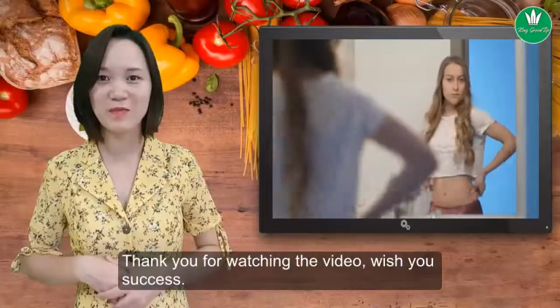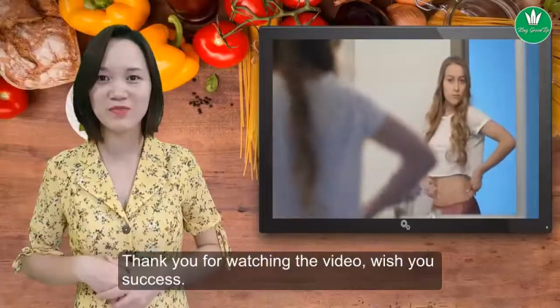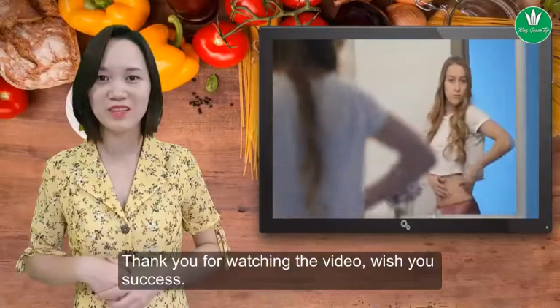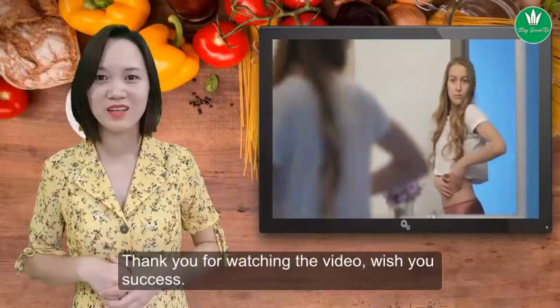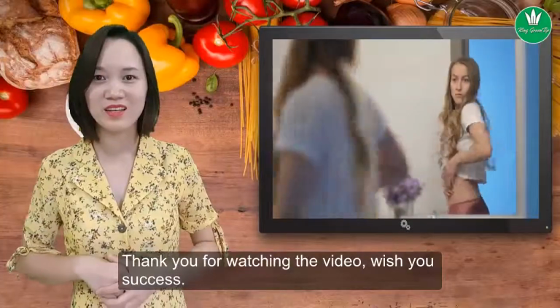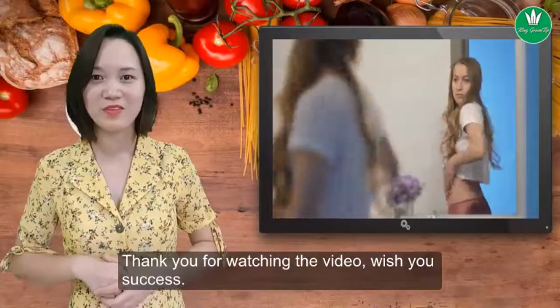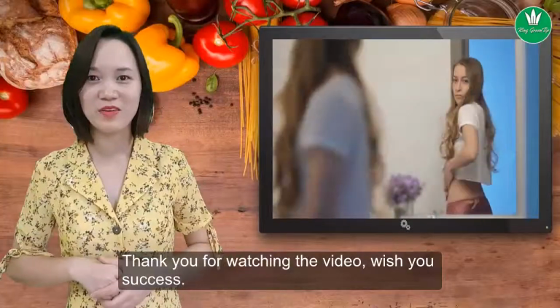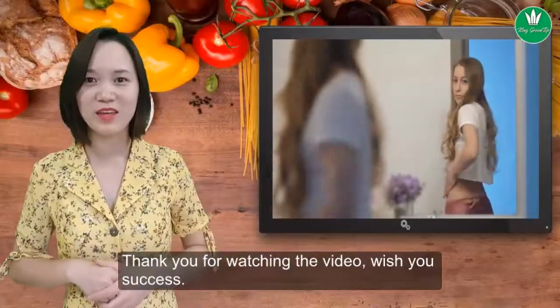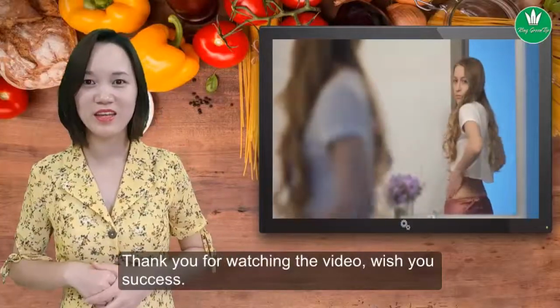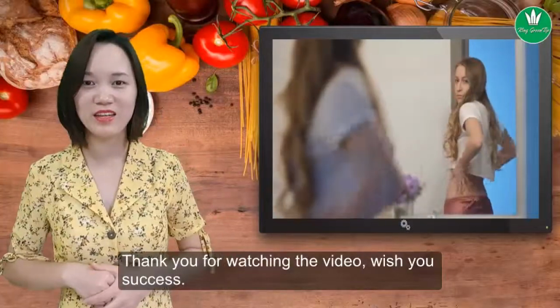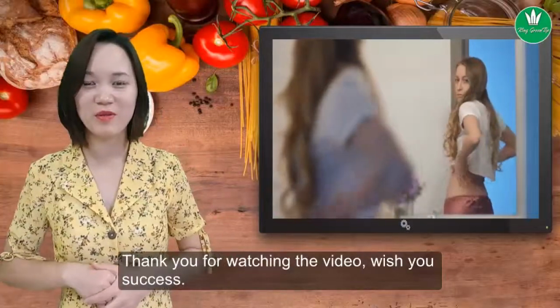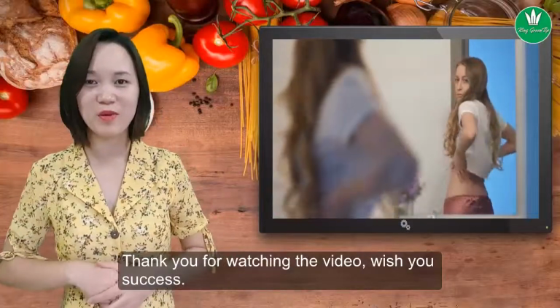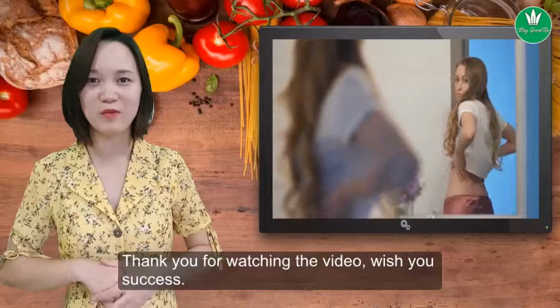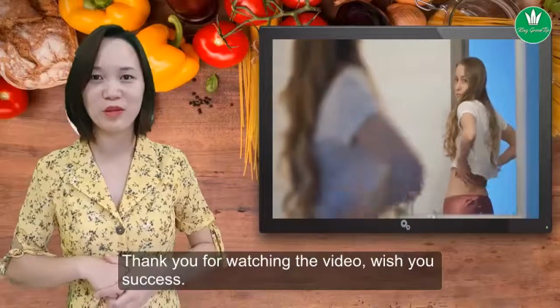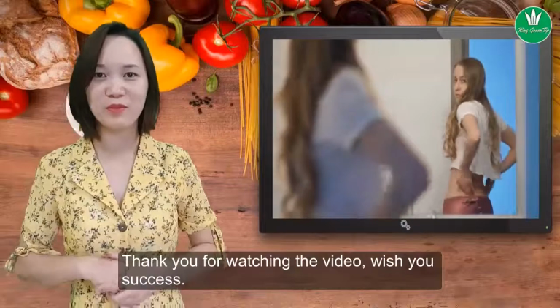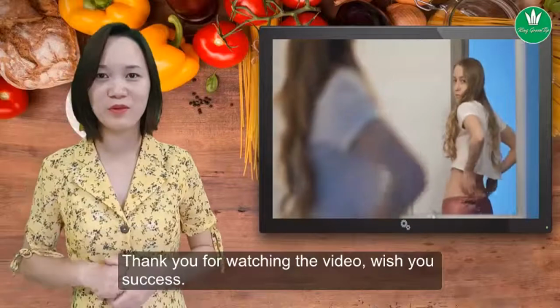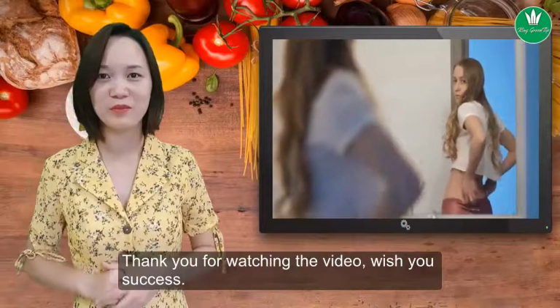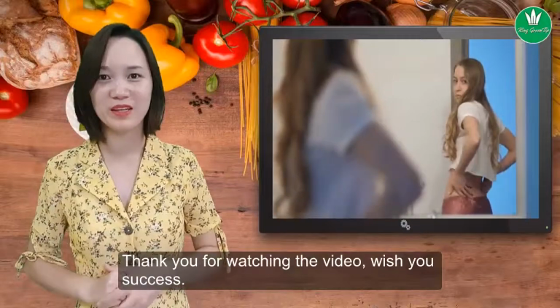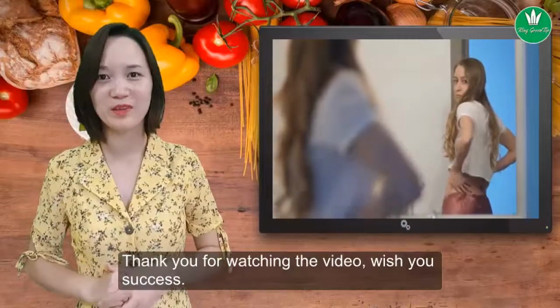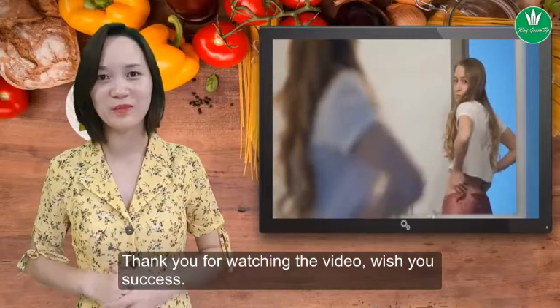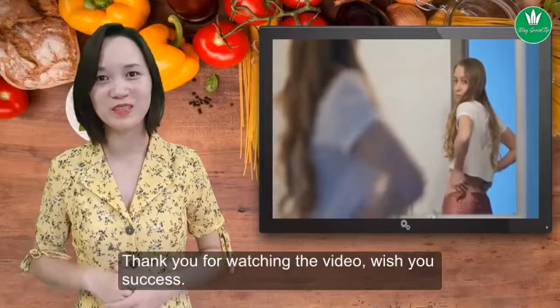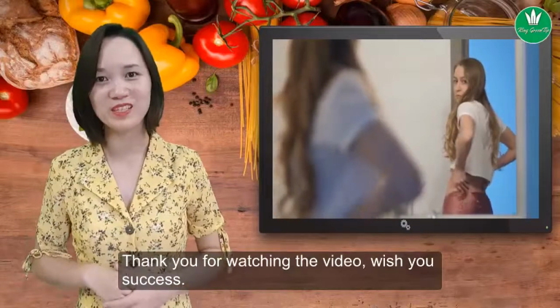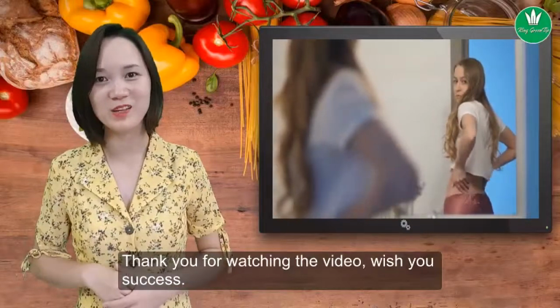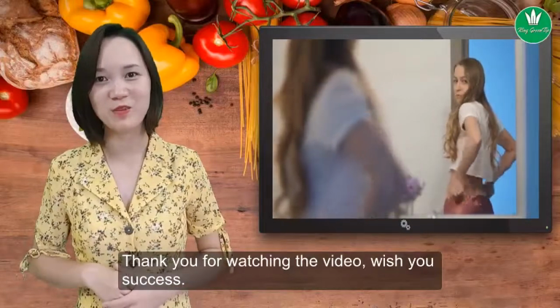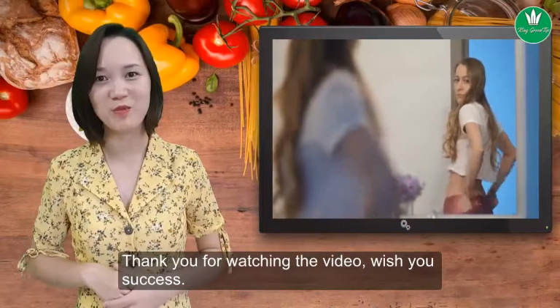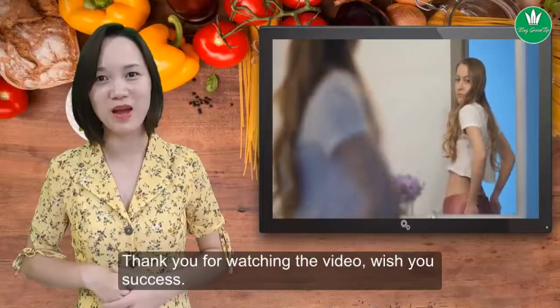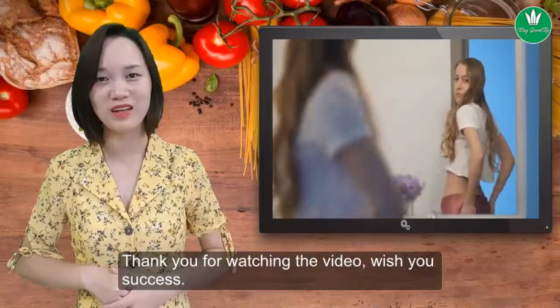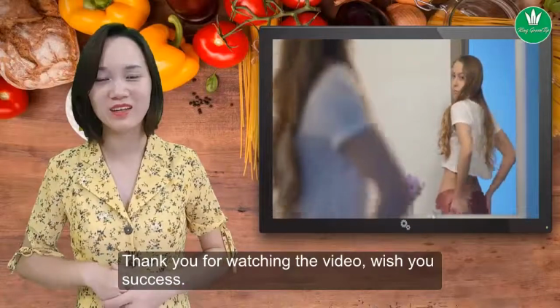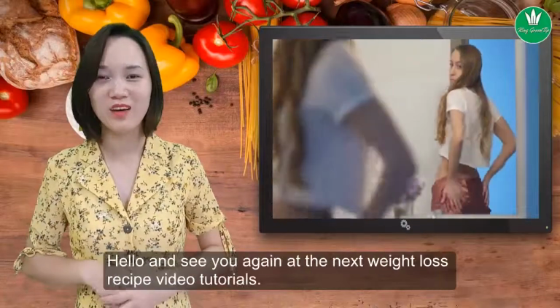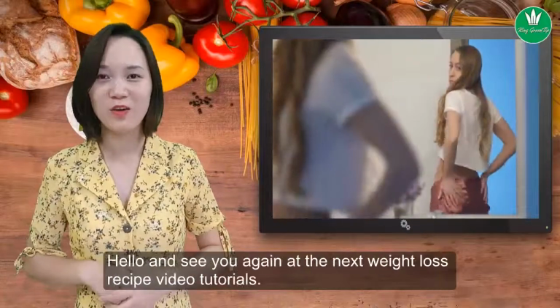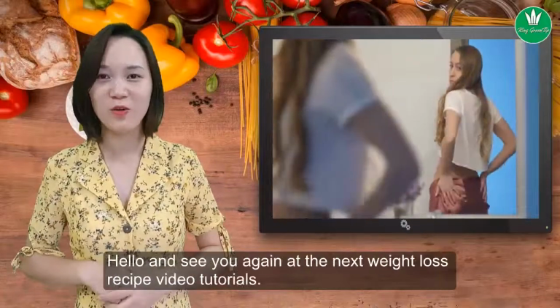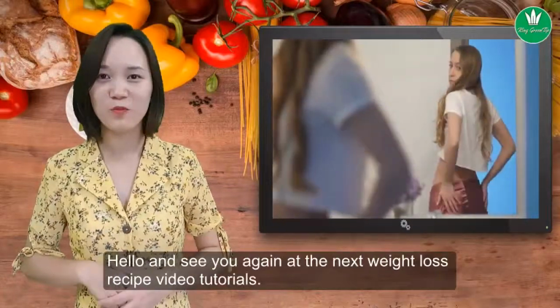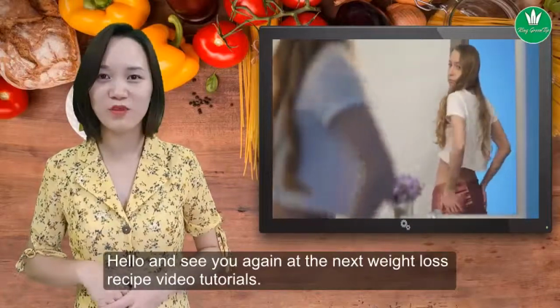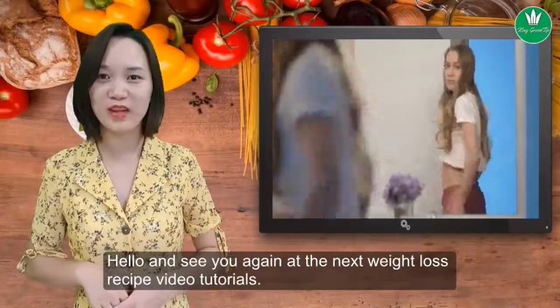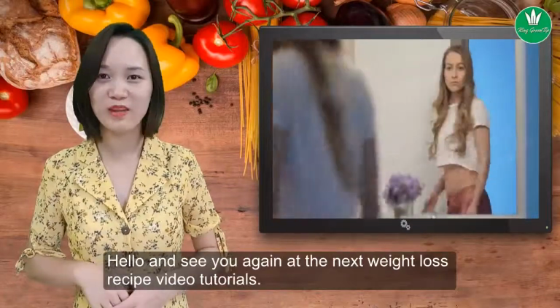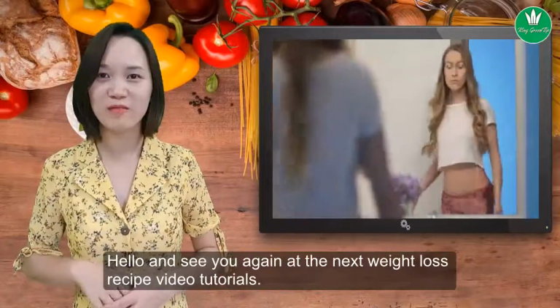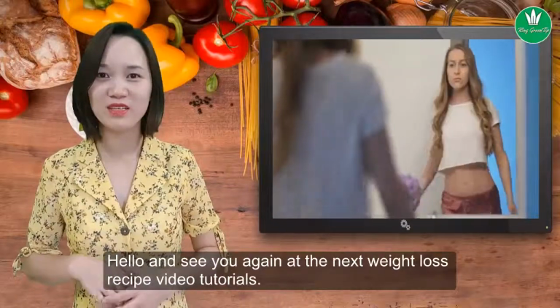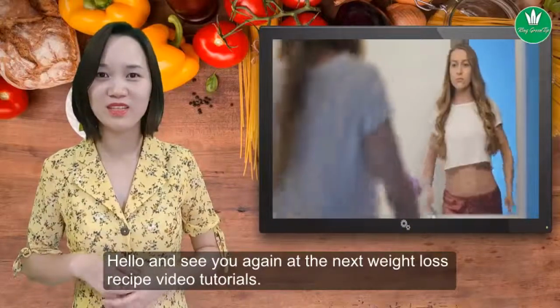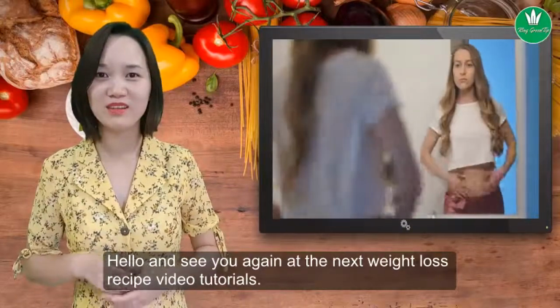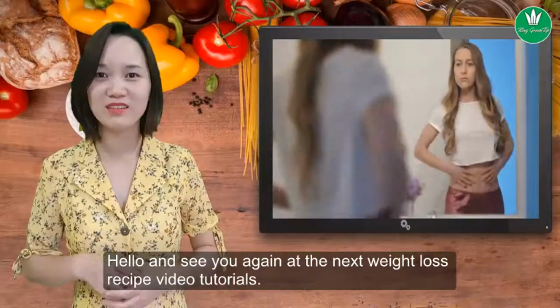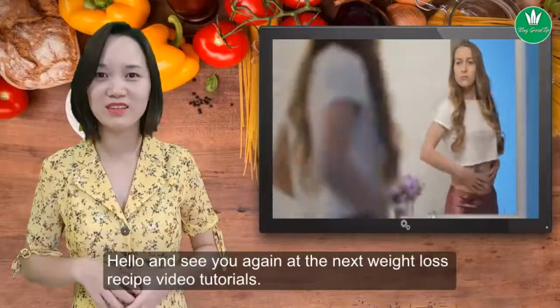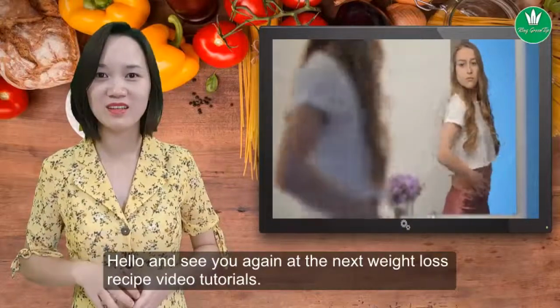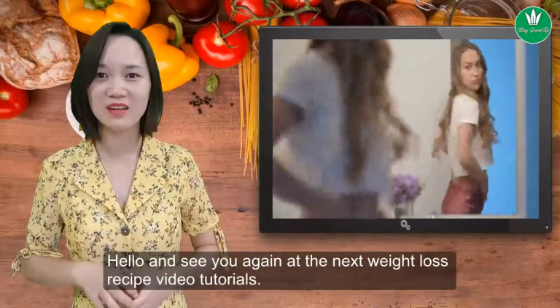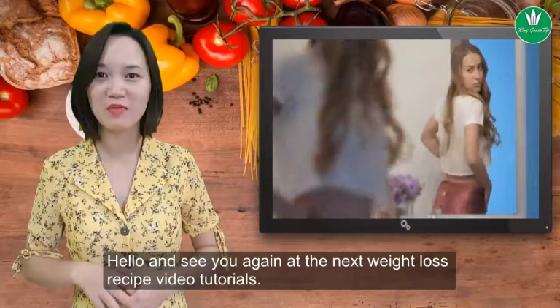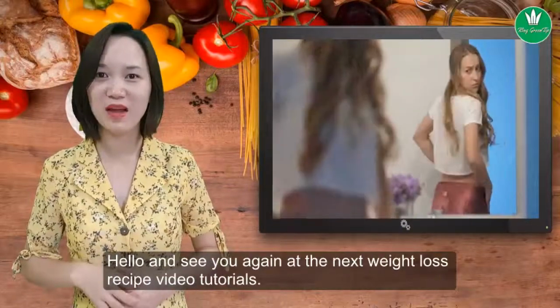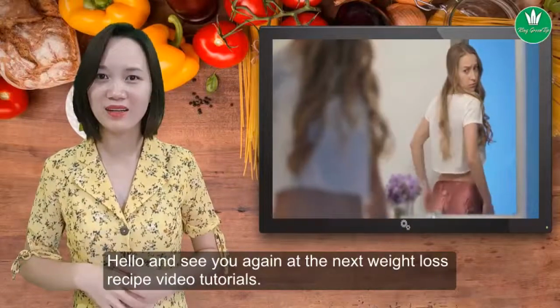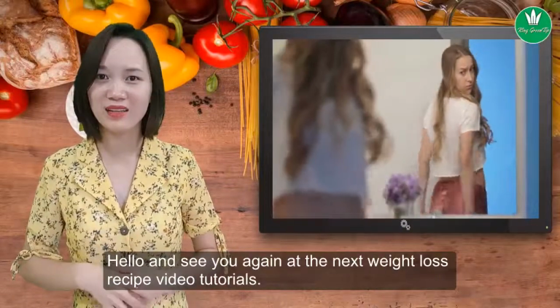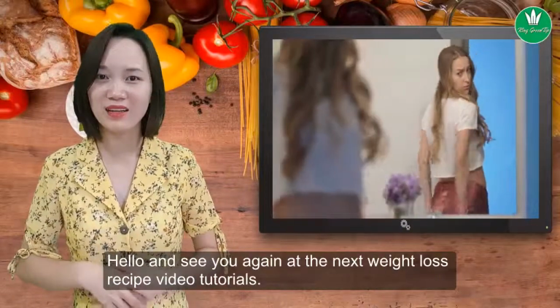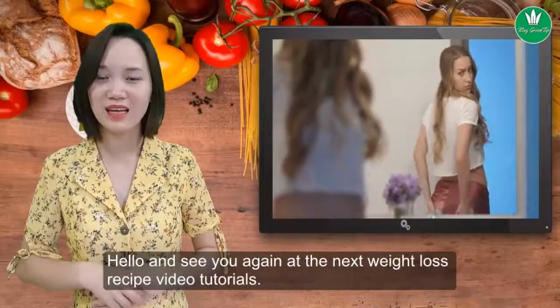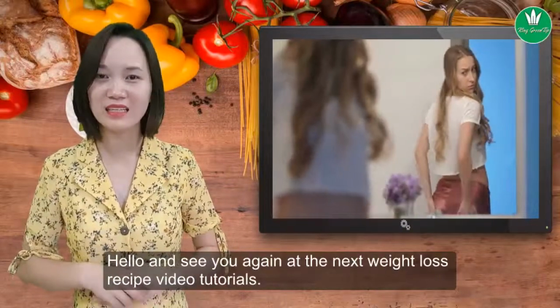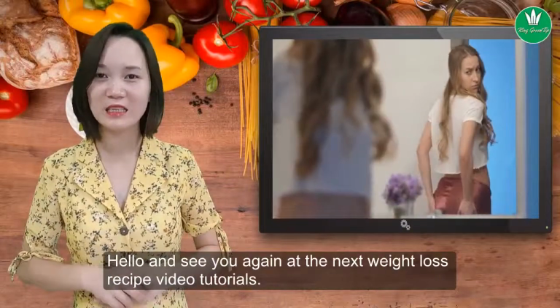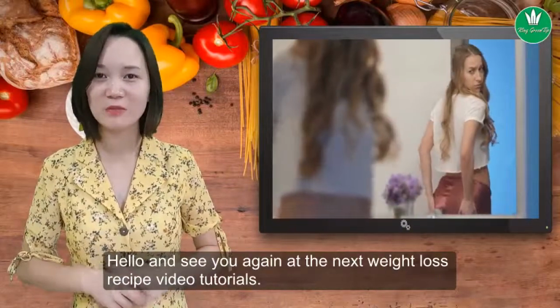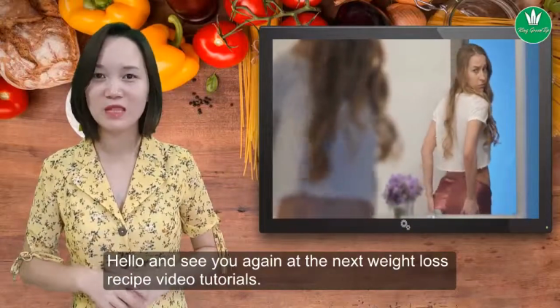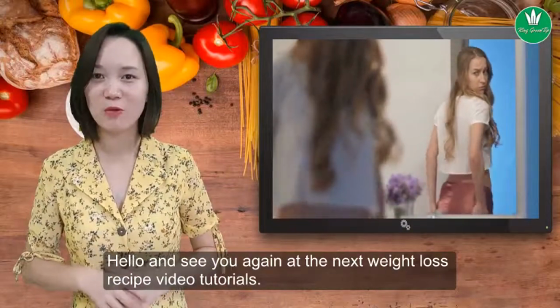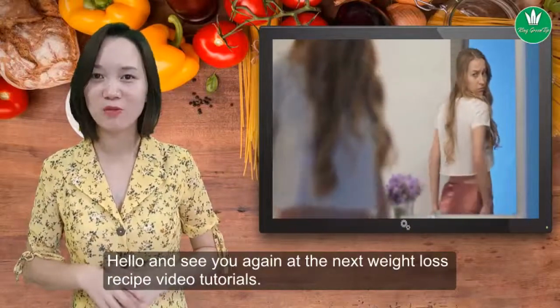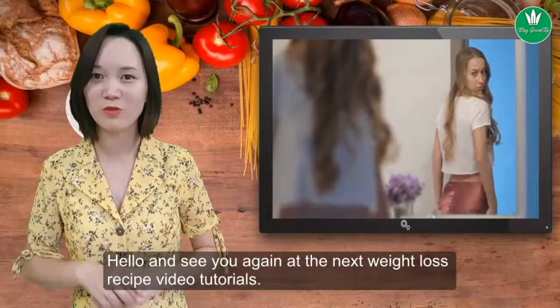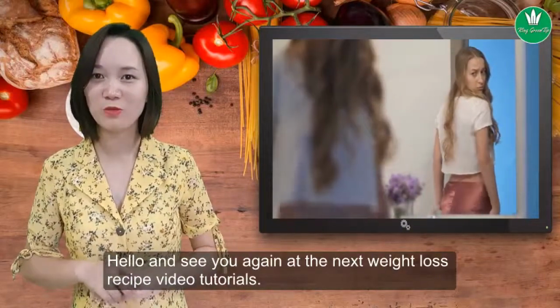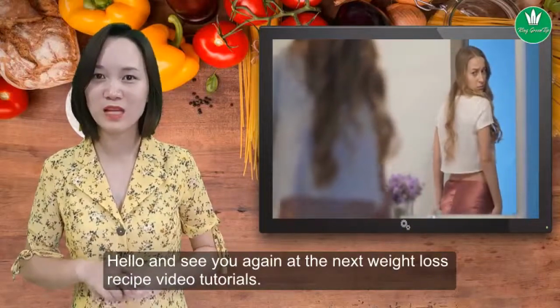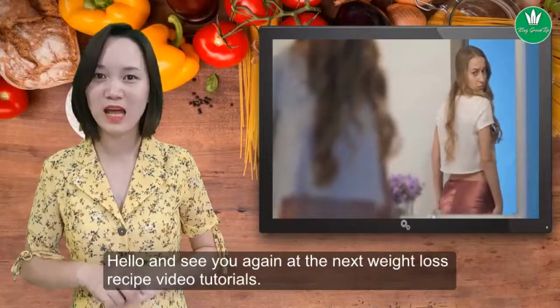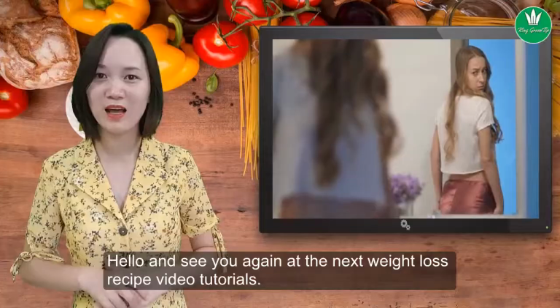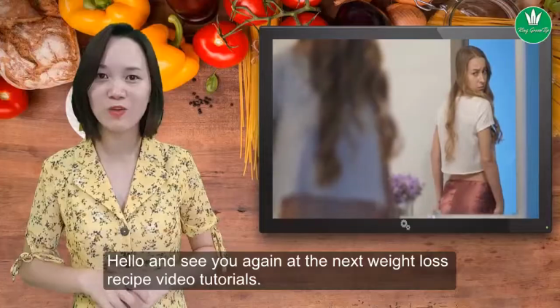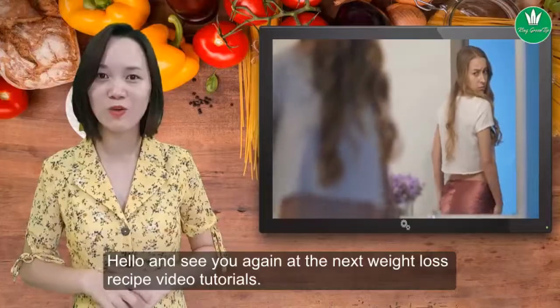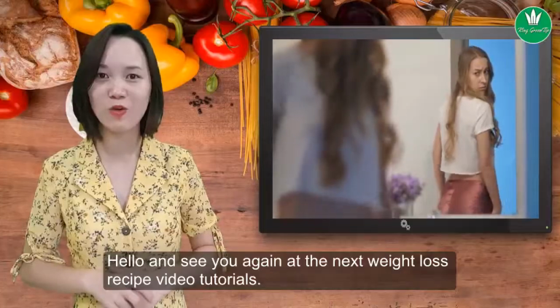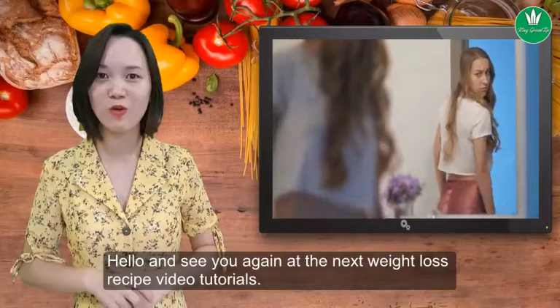Thank you for watching the video, wish you success. See you again at the next weight loss recipe video tutorial.